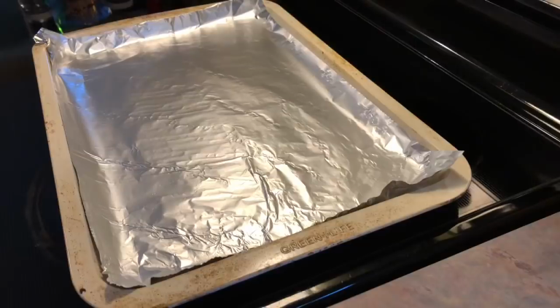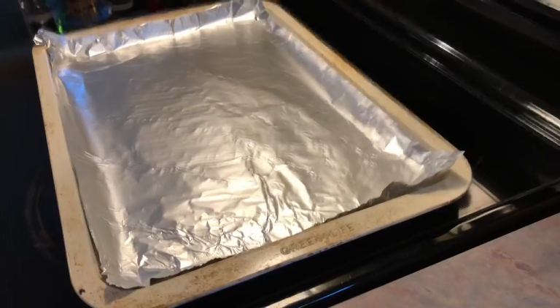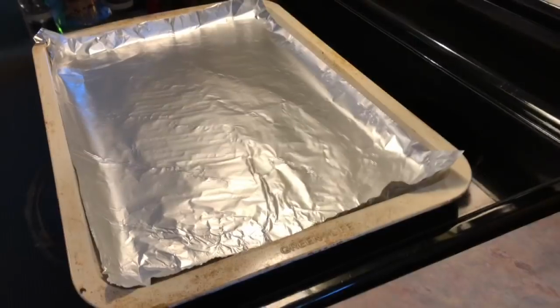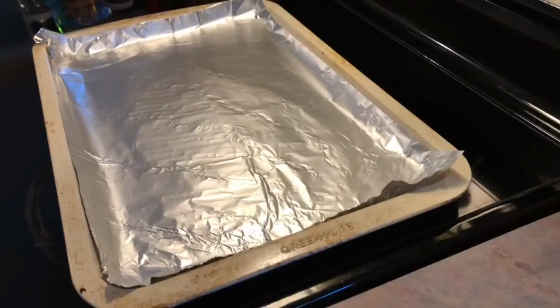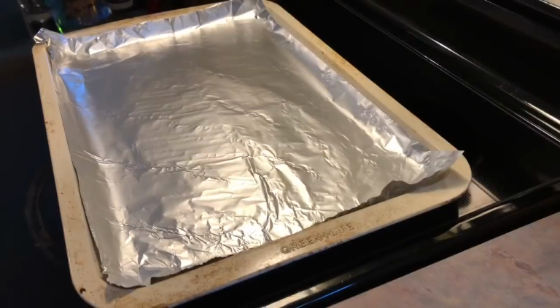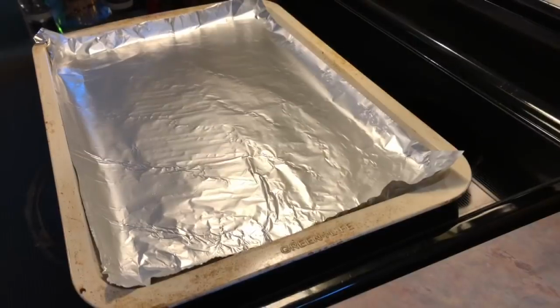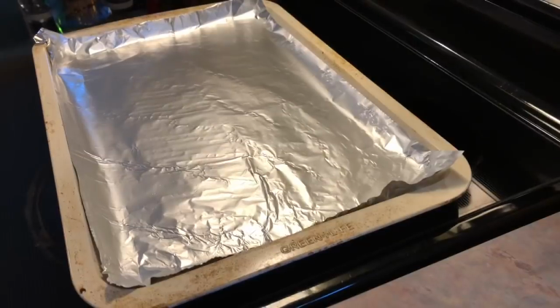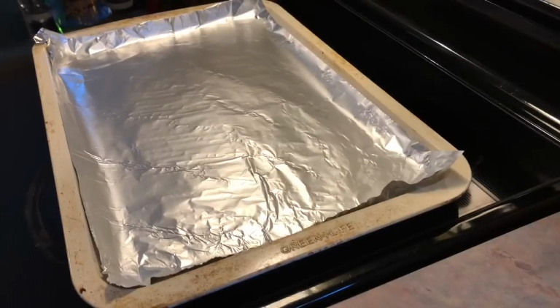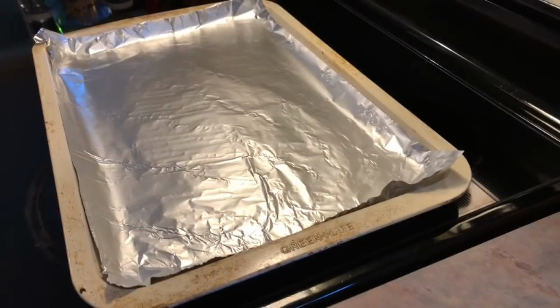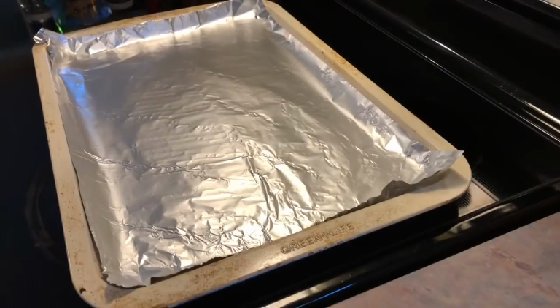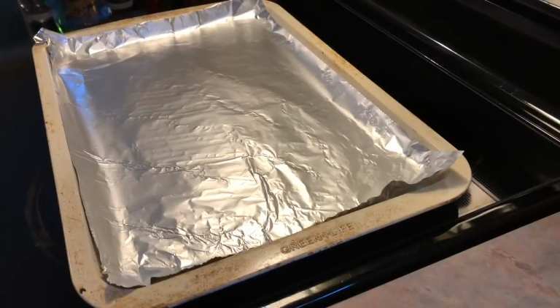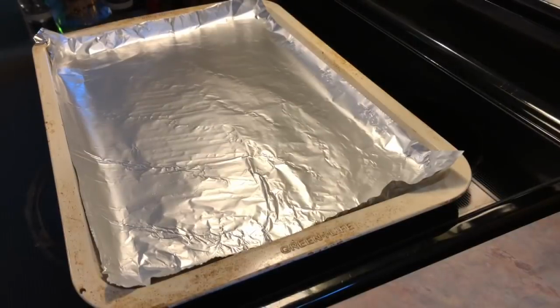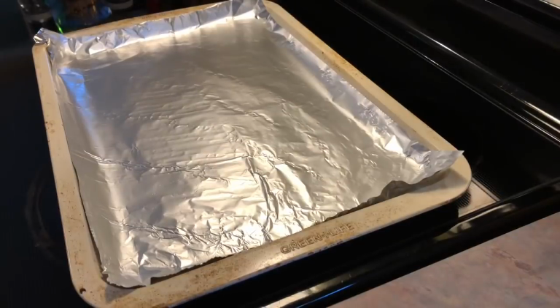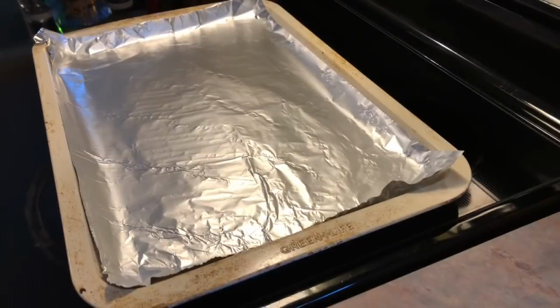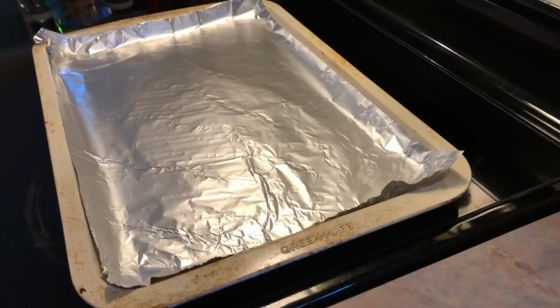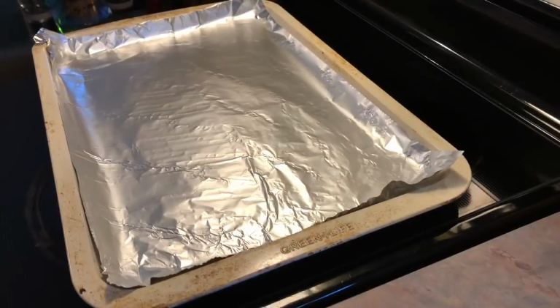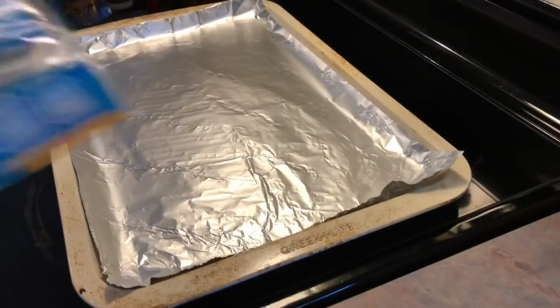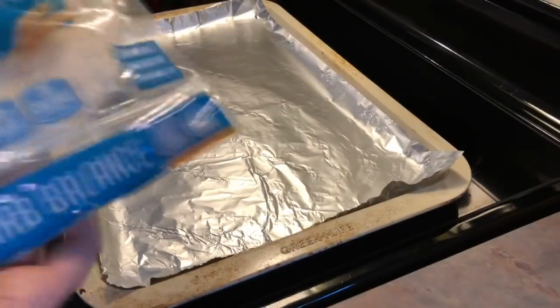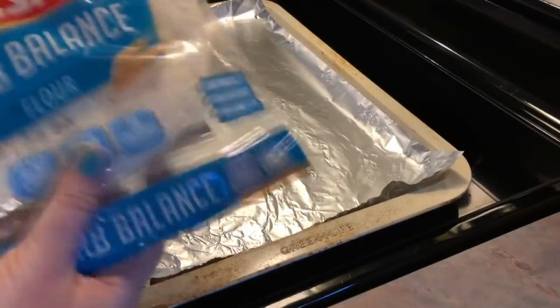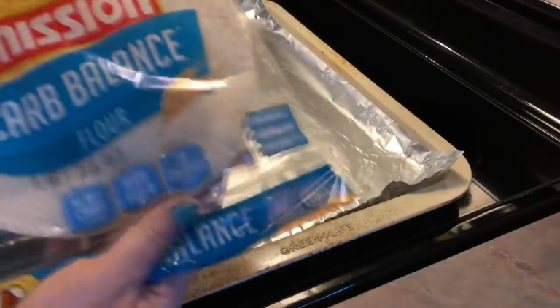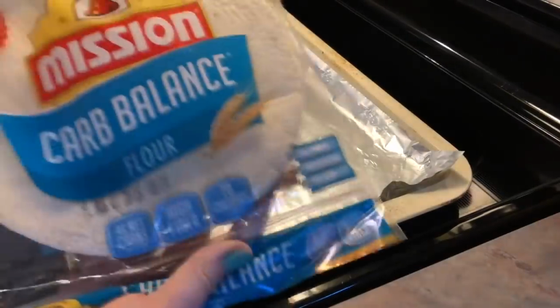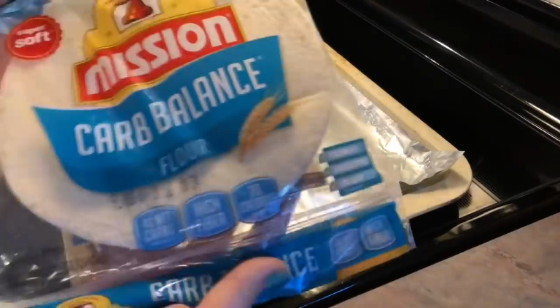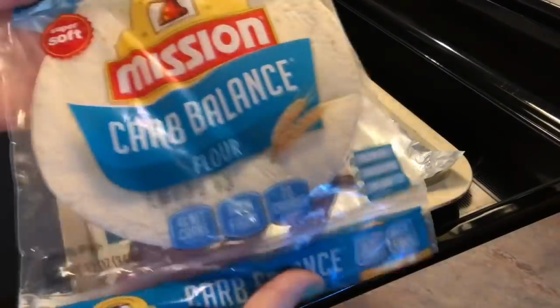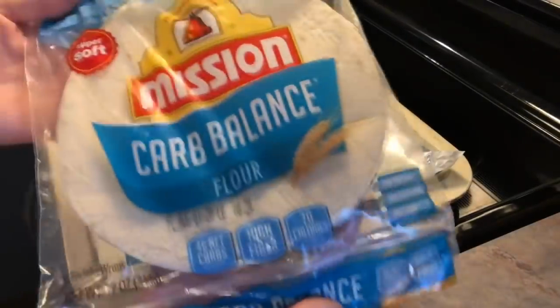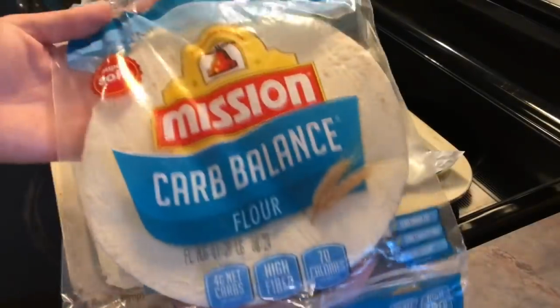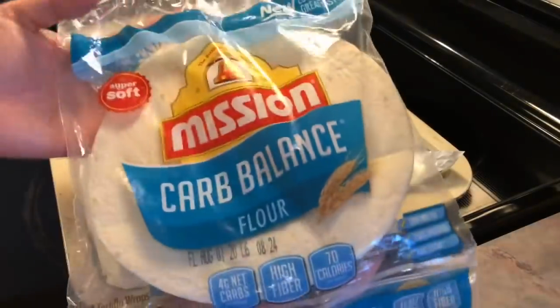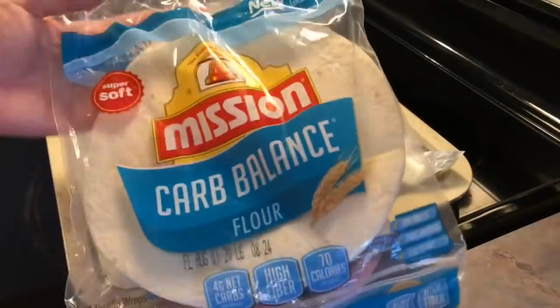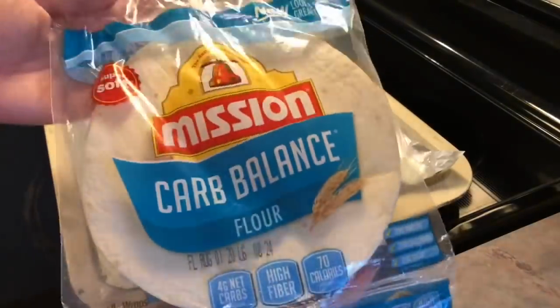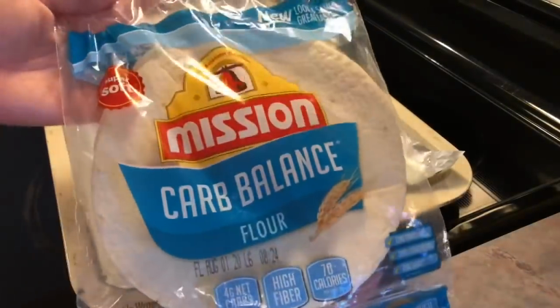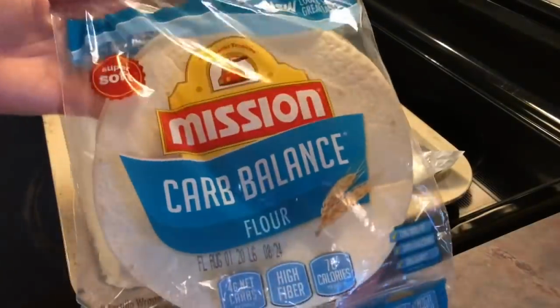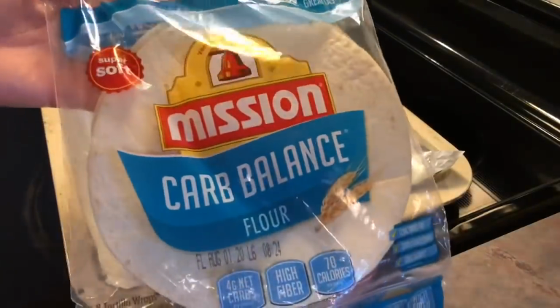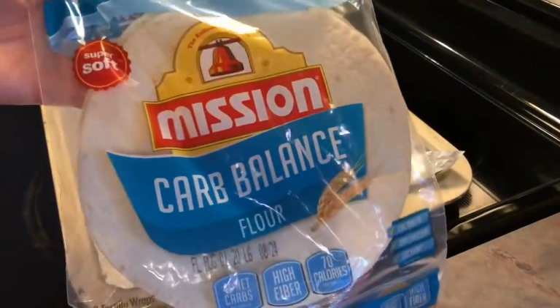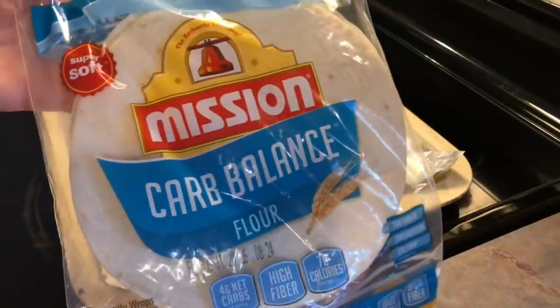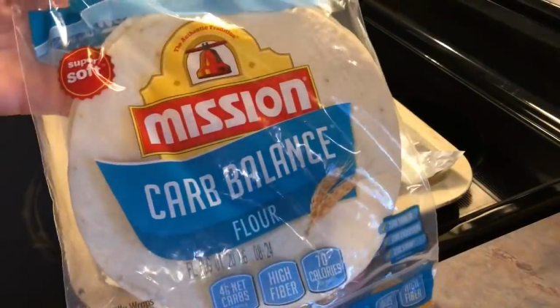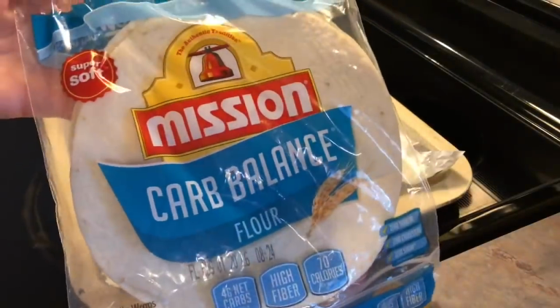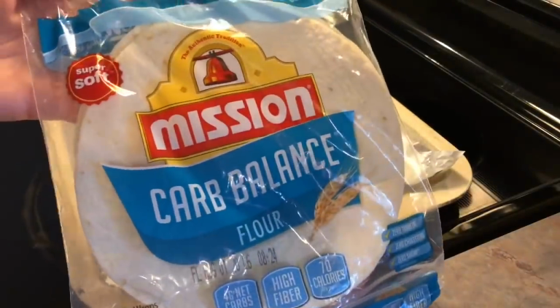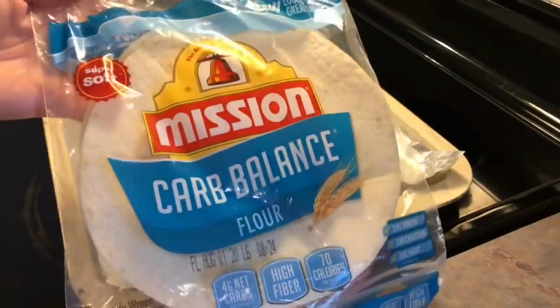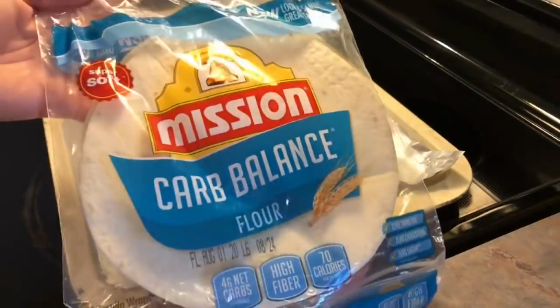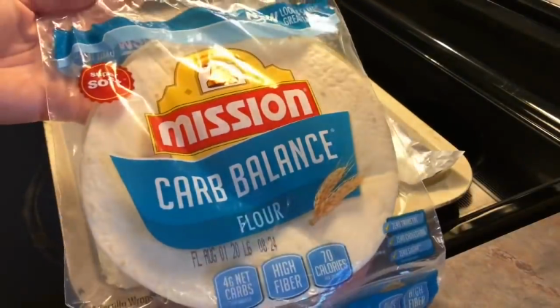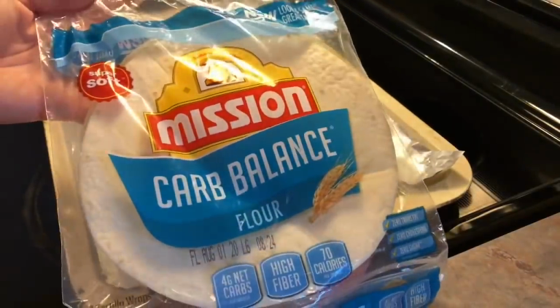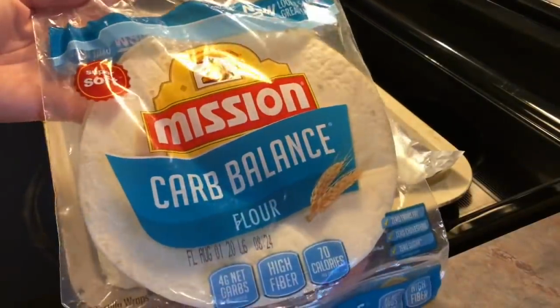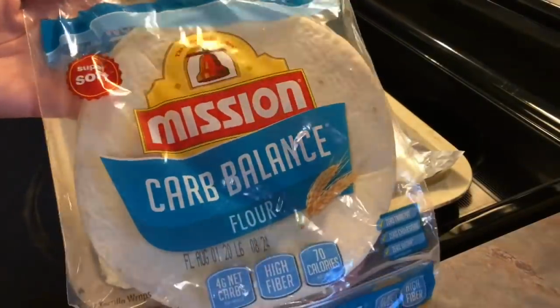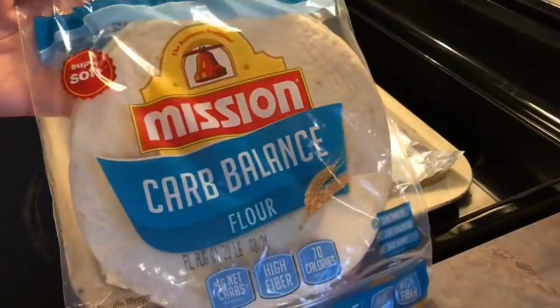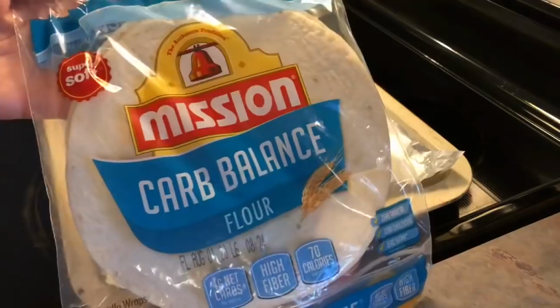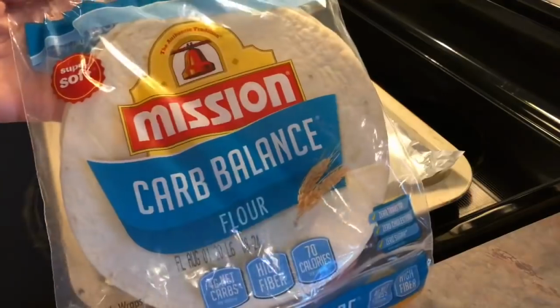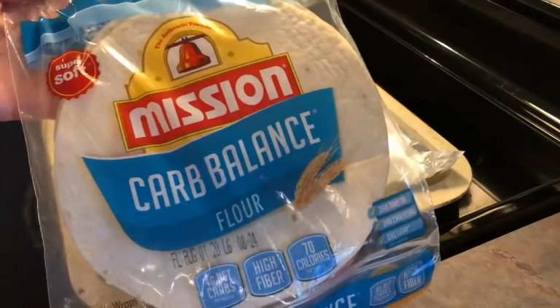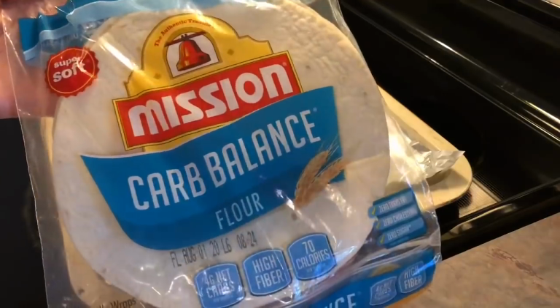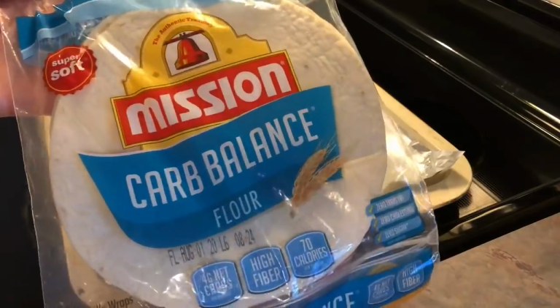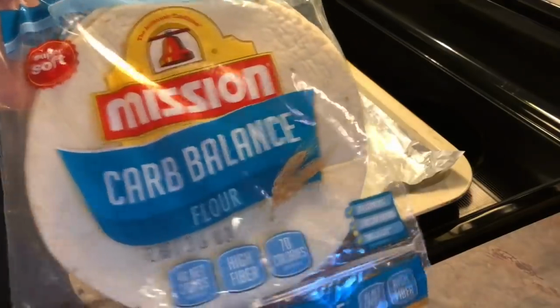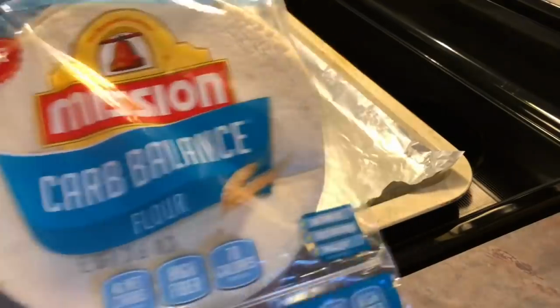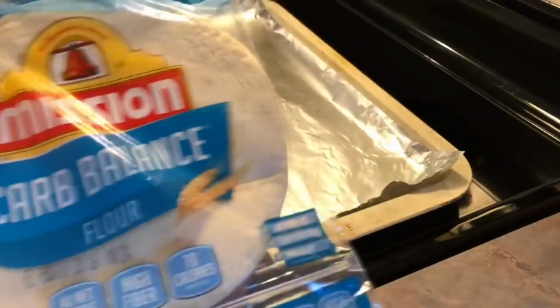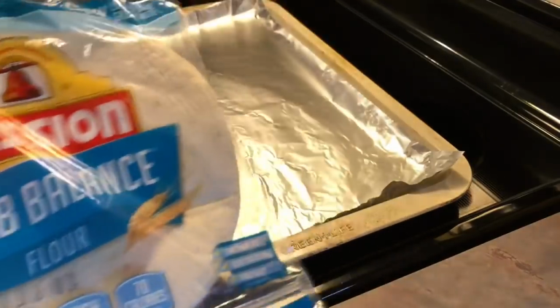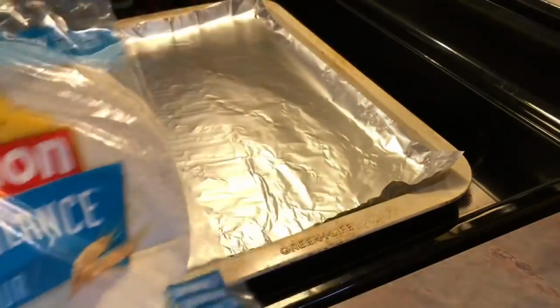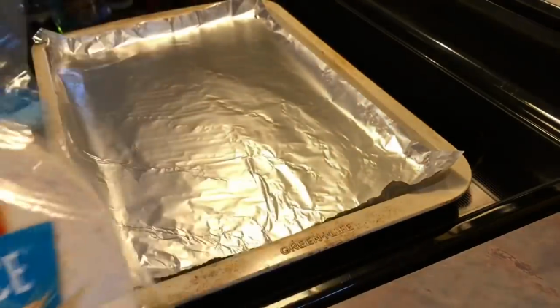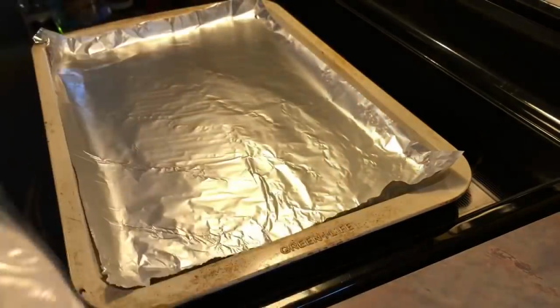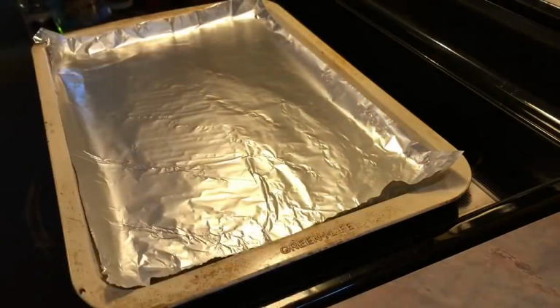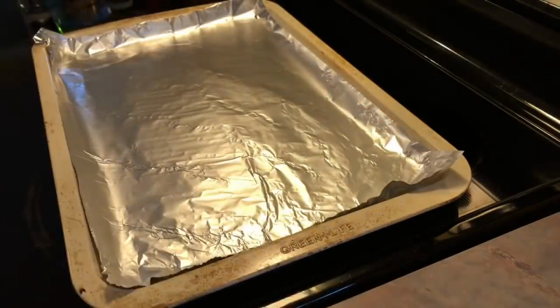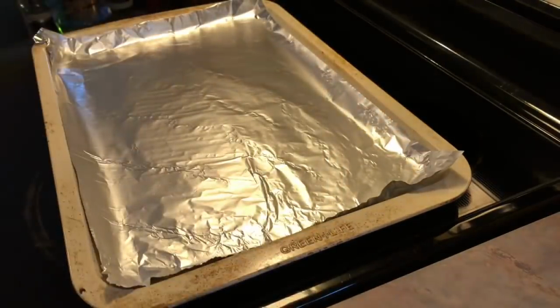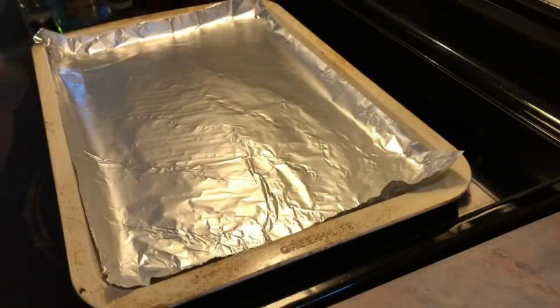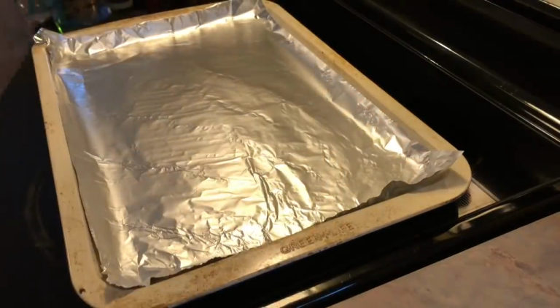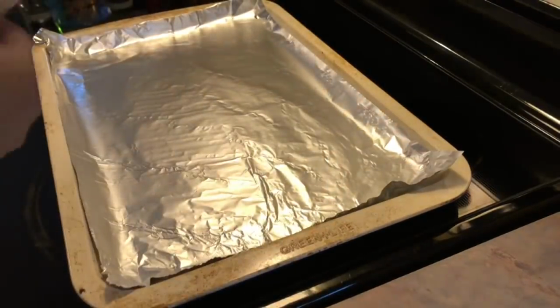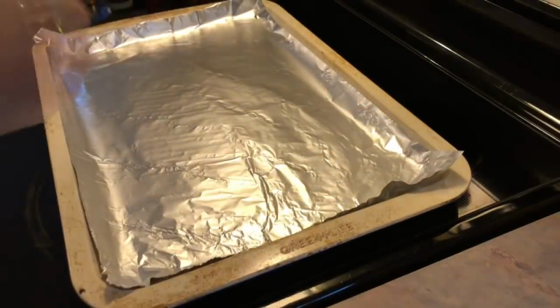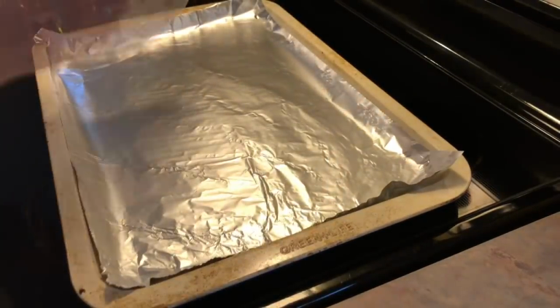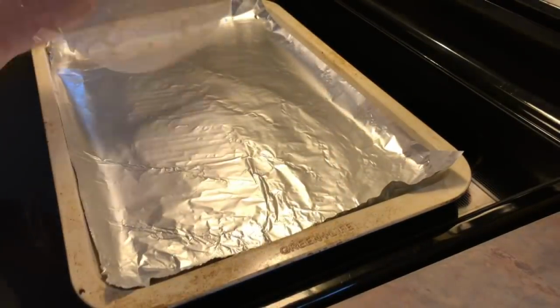Hey y'all, welcome back to another What's for Dinner. To start off the week, I made some tortilla pizzas using these Car Balance tortillas.